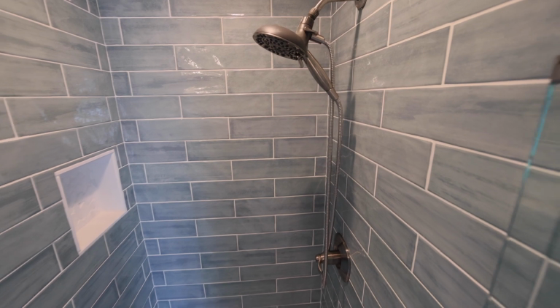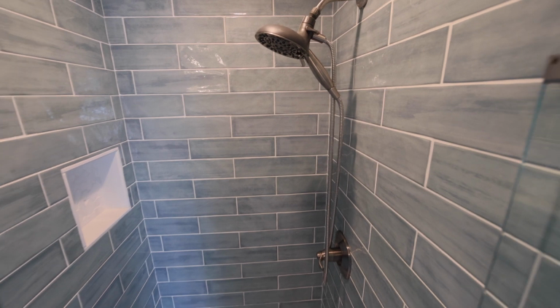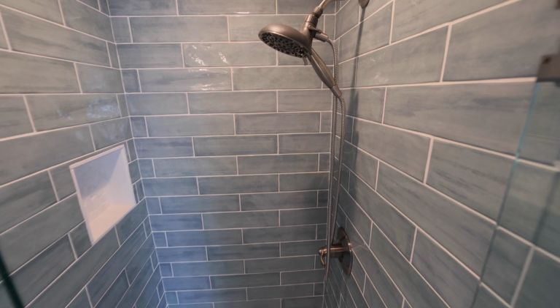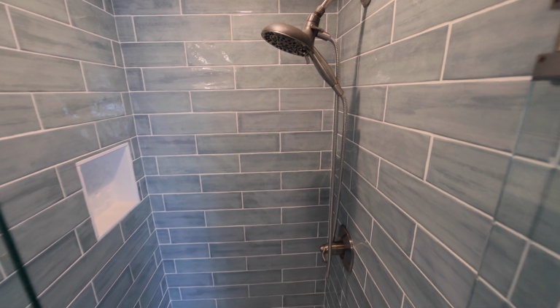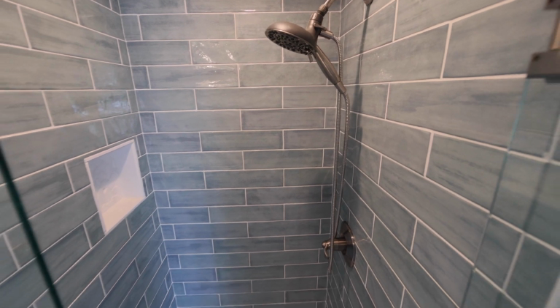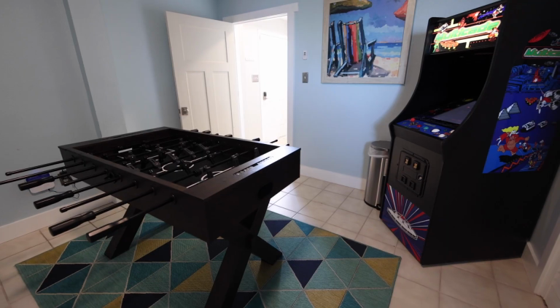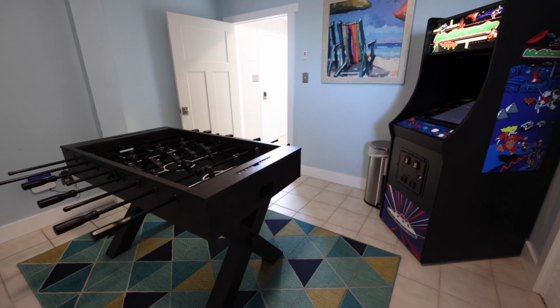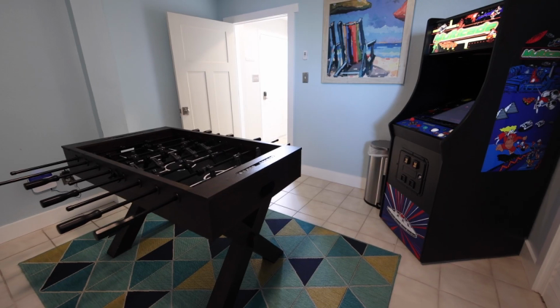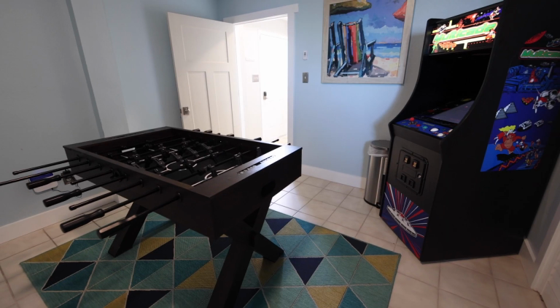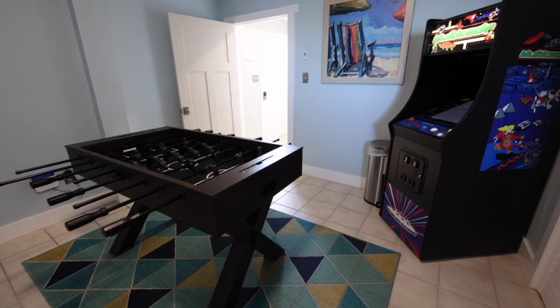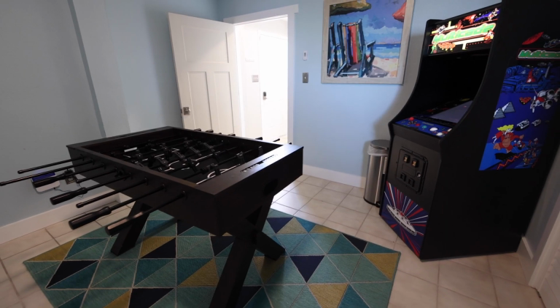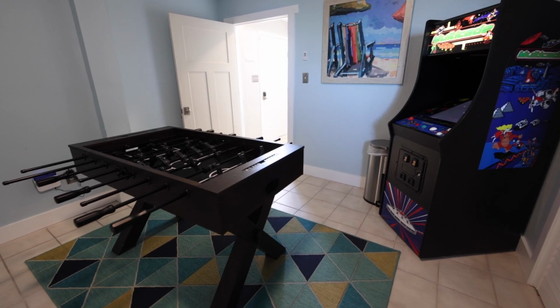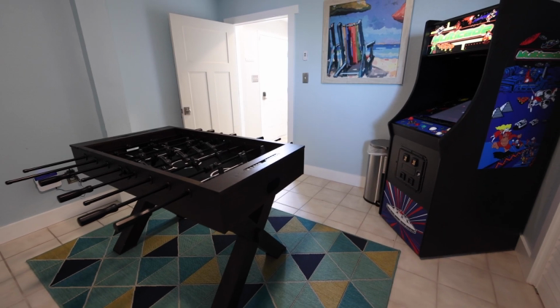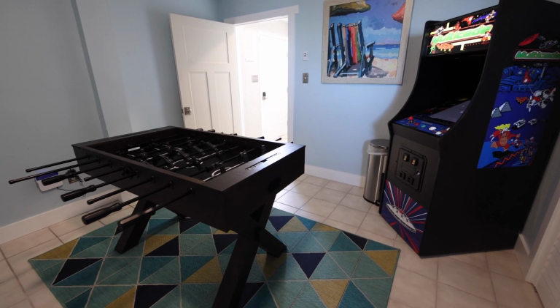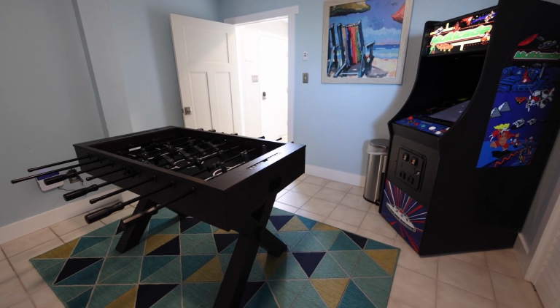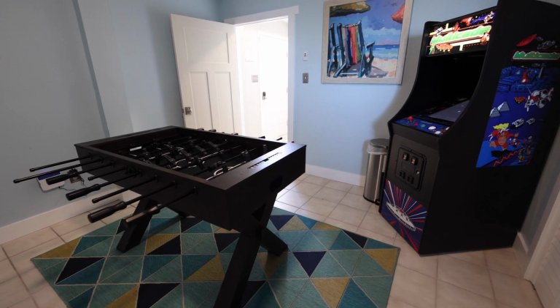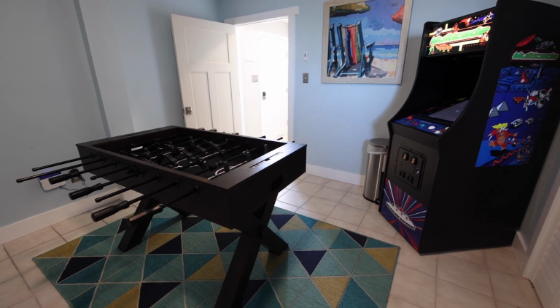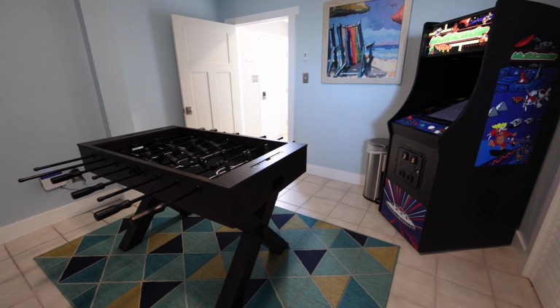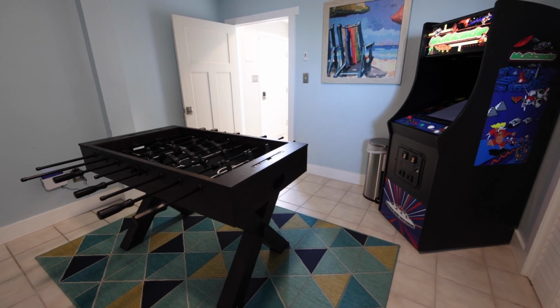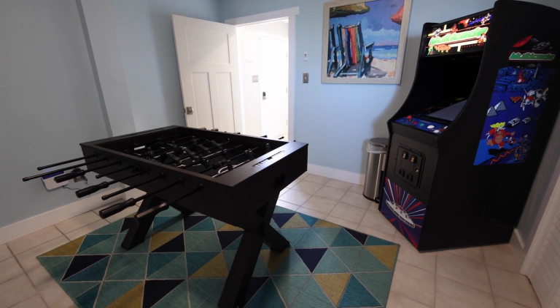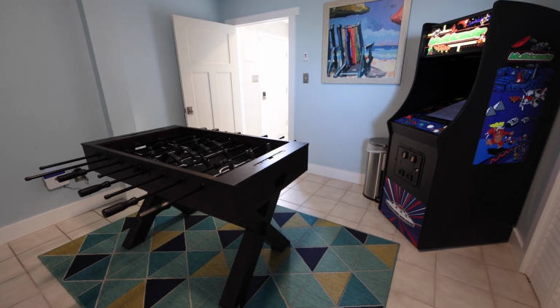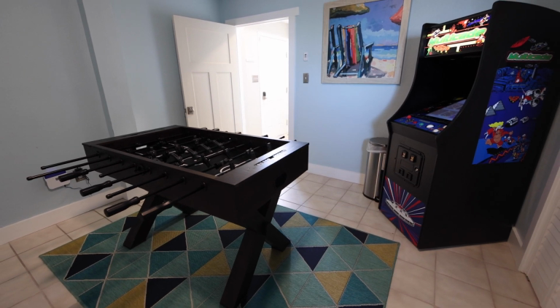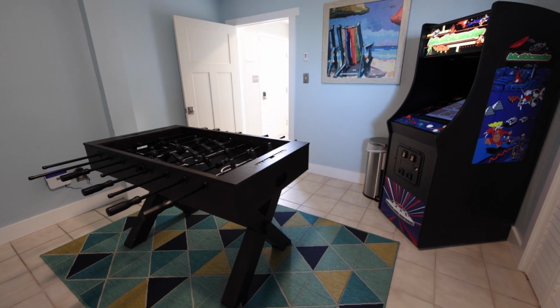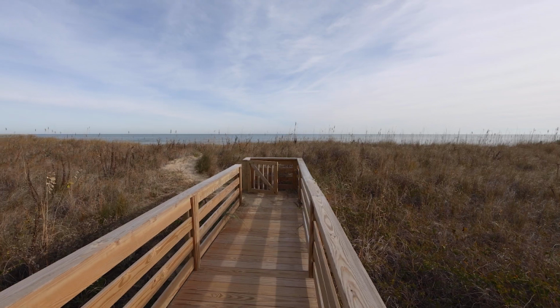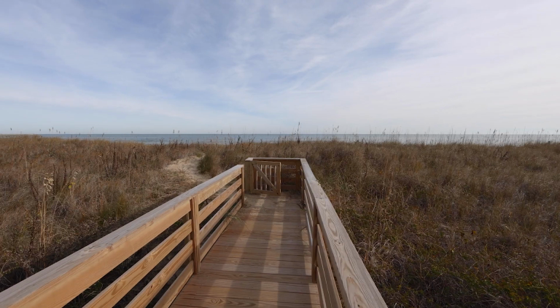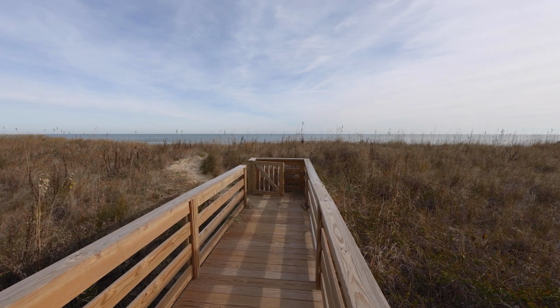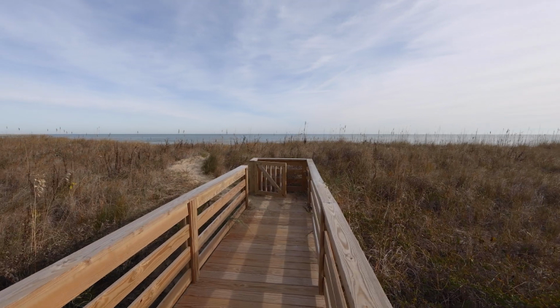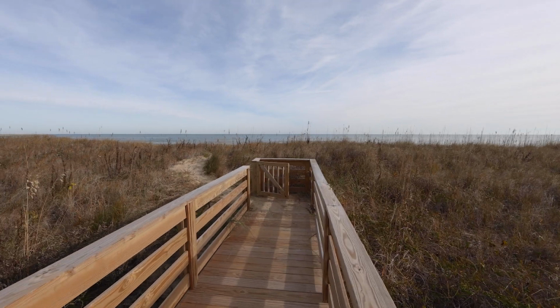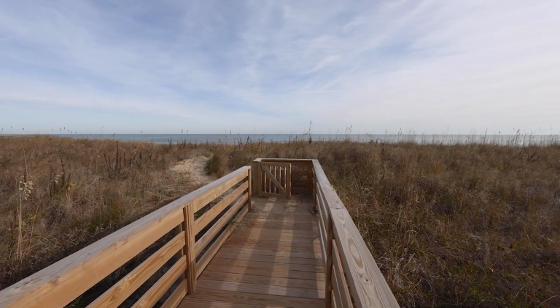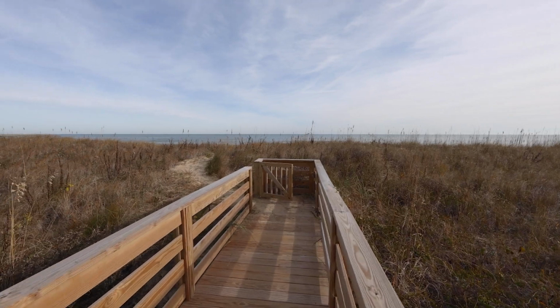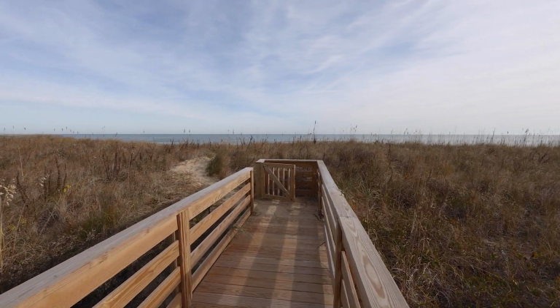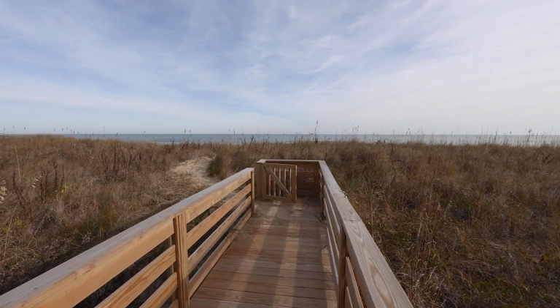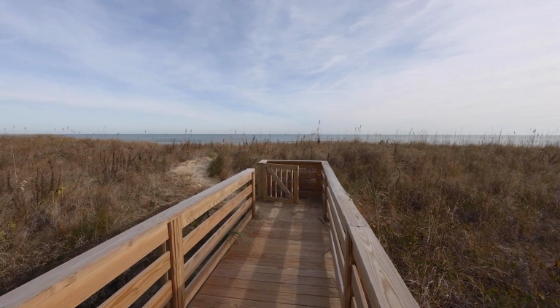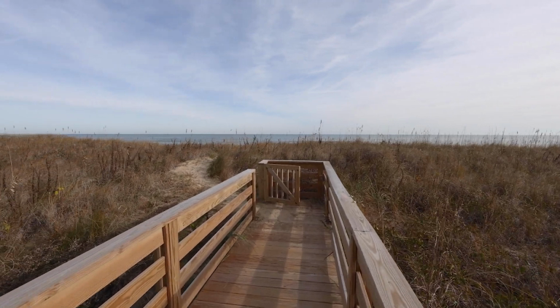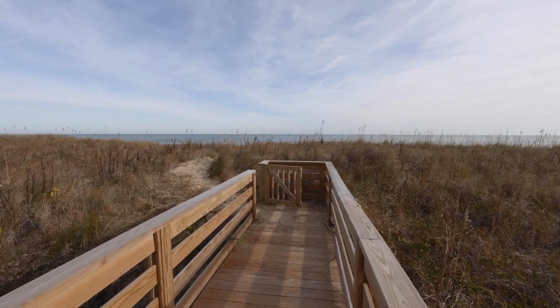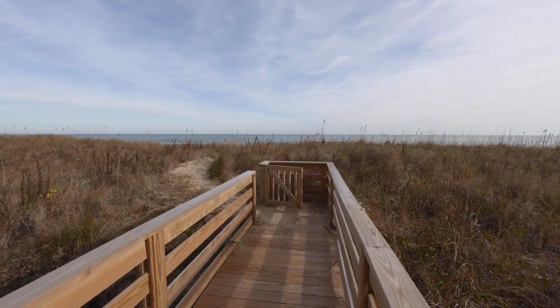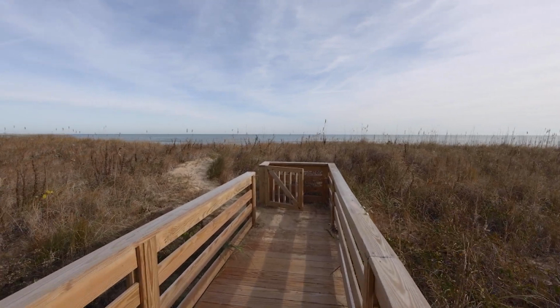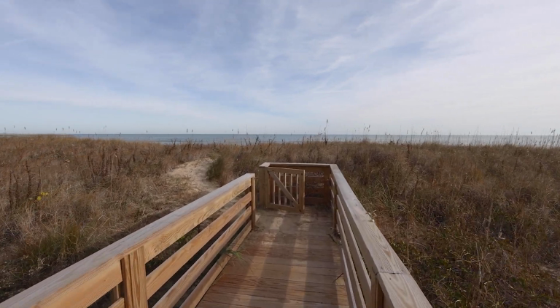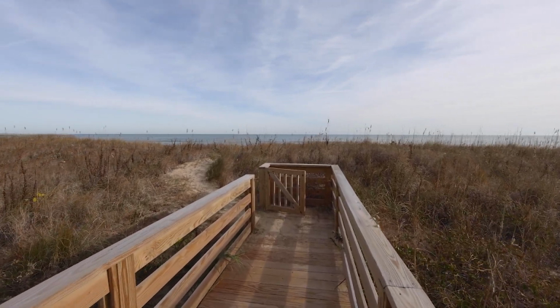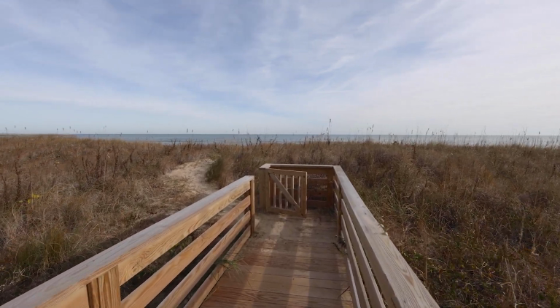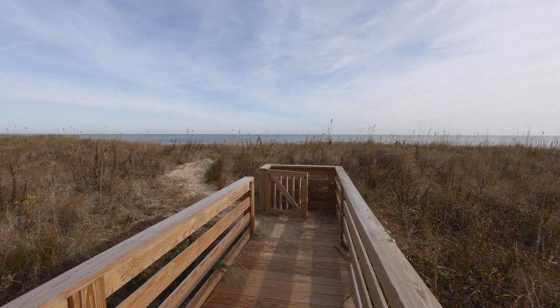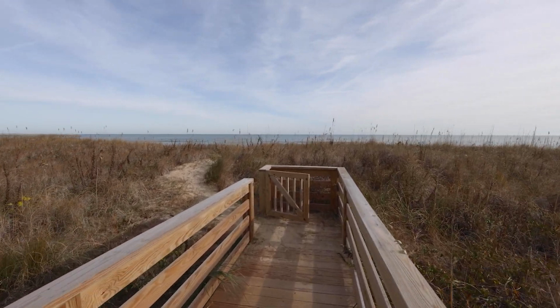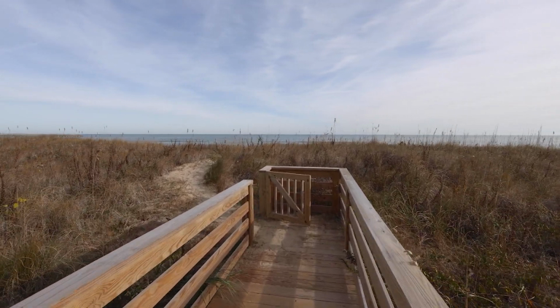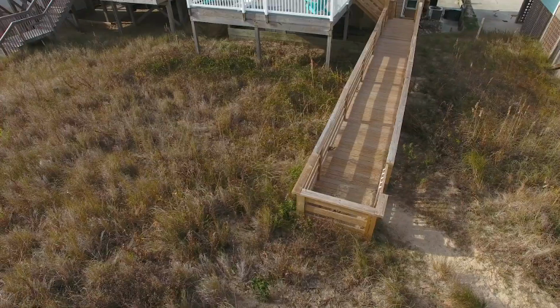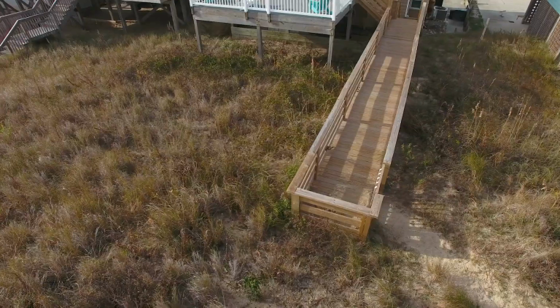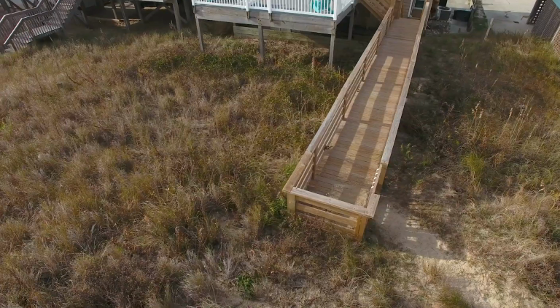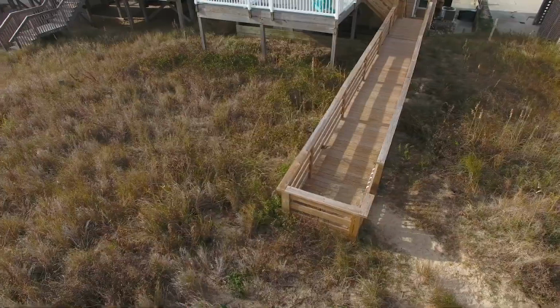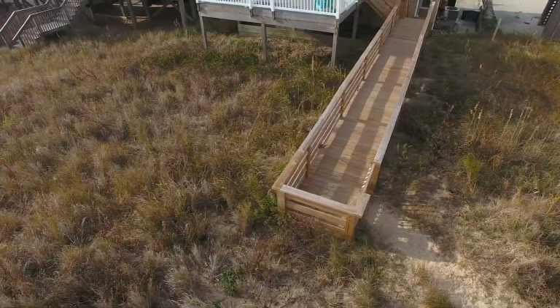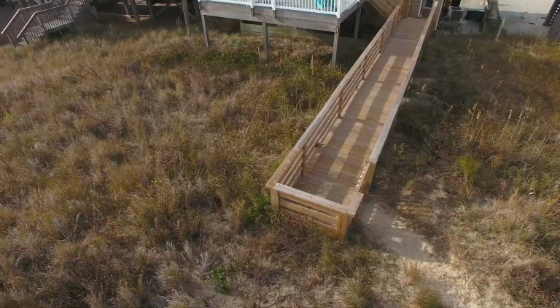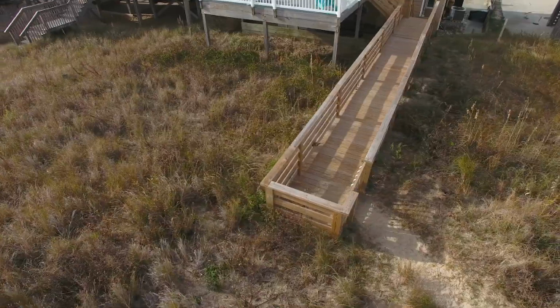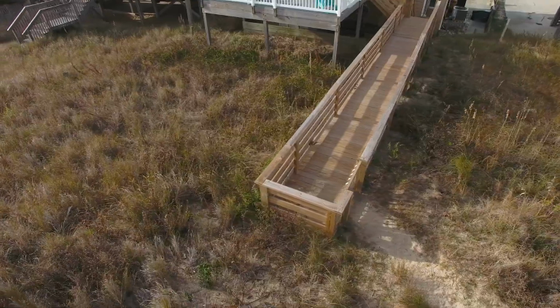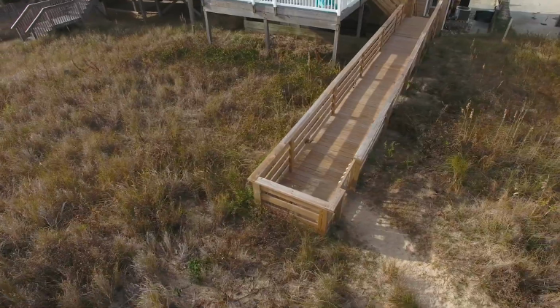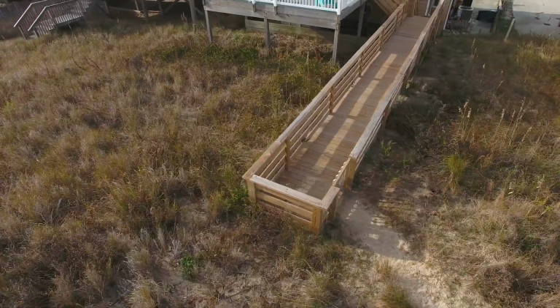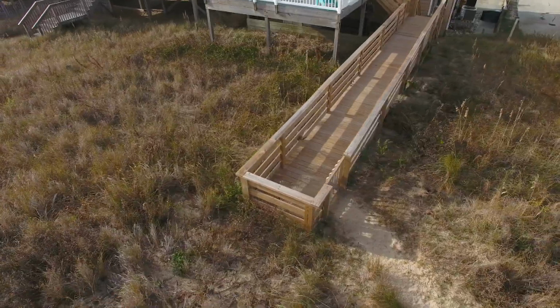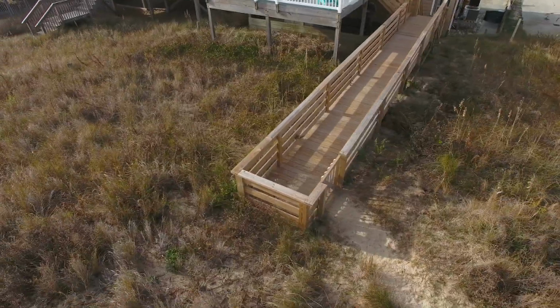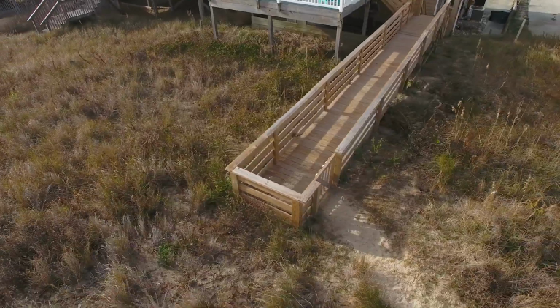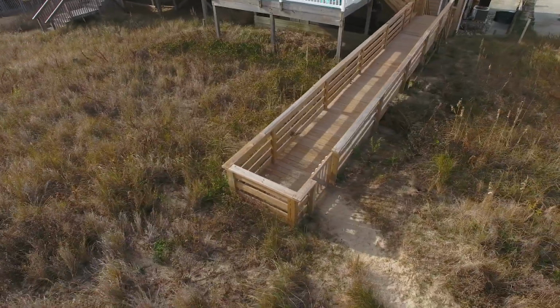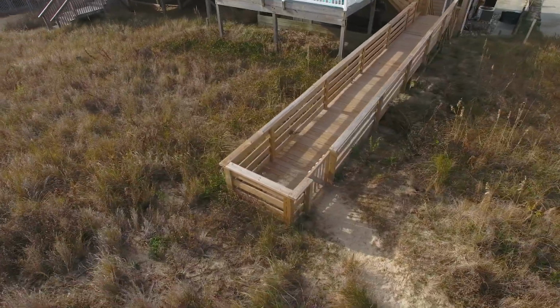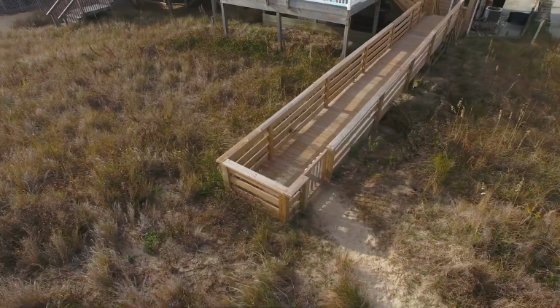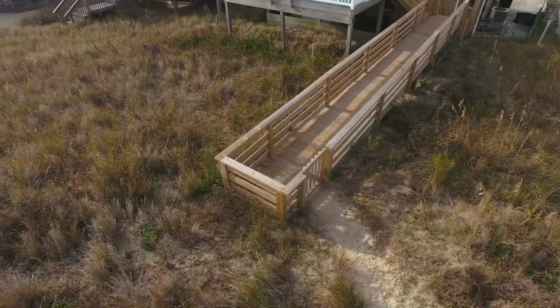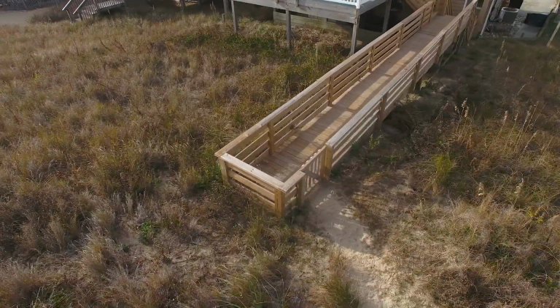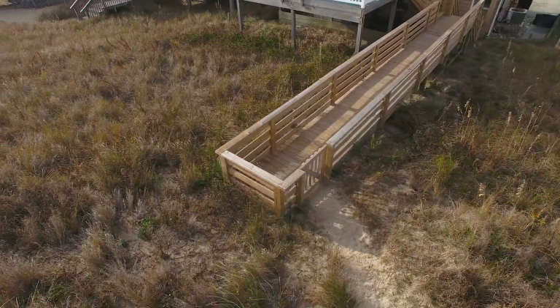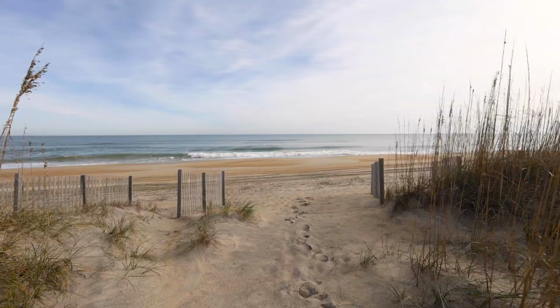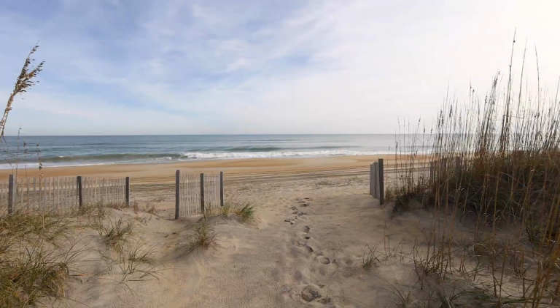Bring the family to the lower level game room, or head out to the newly constructed walkway to feel the sand beneath your toes.